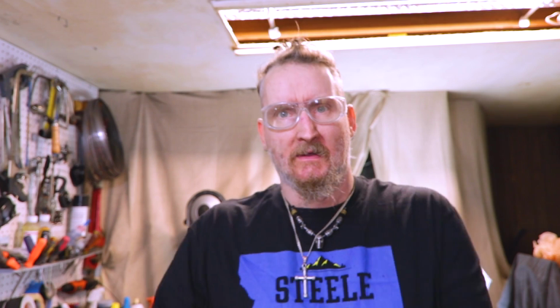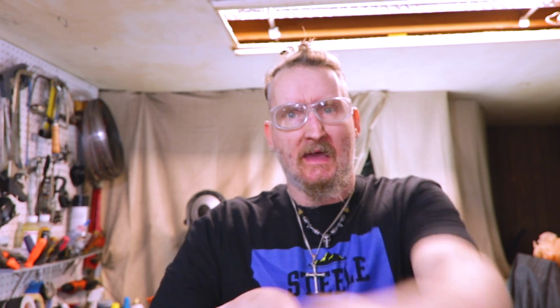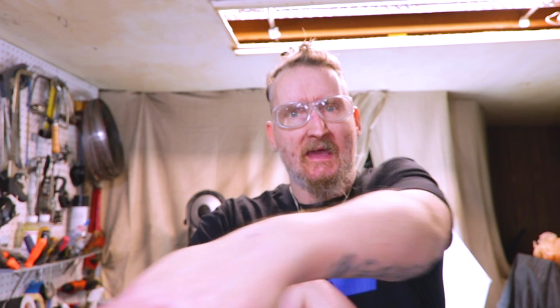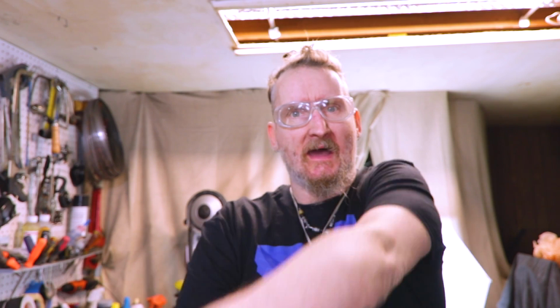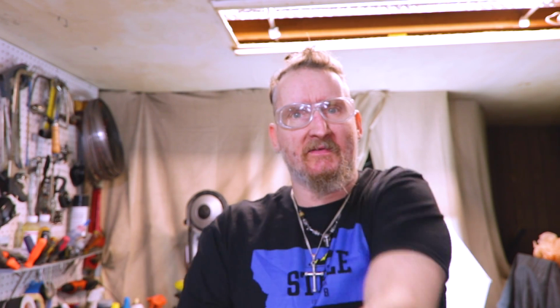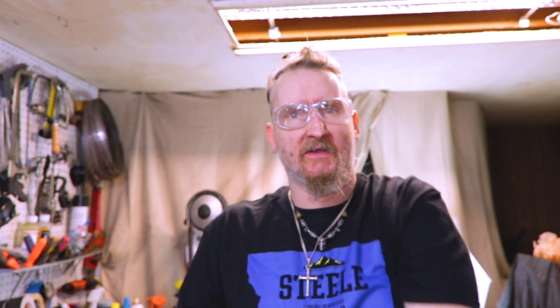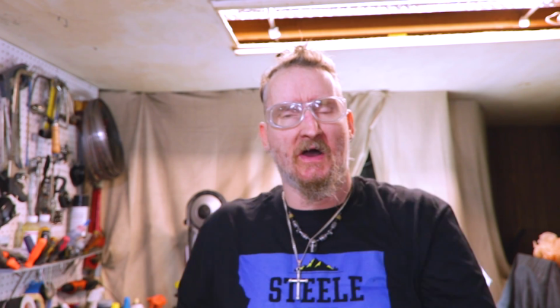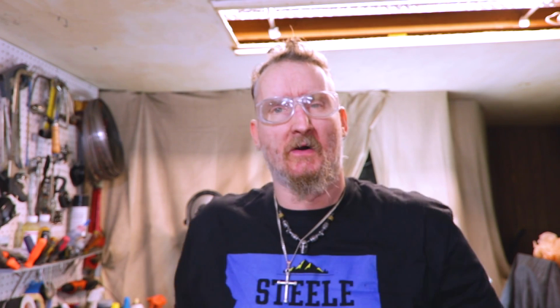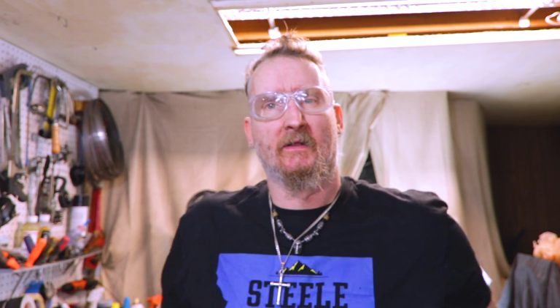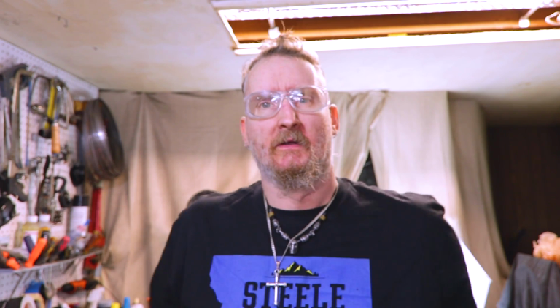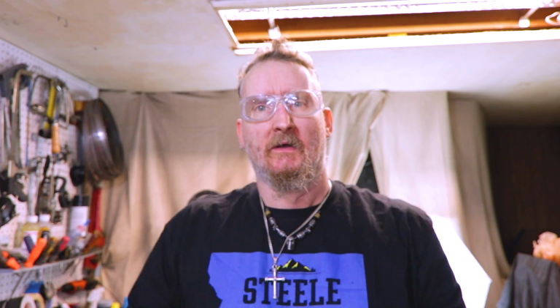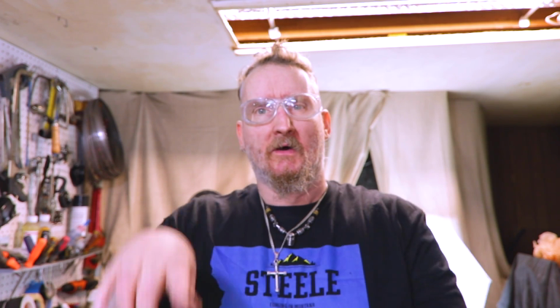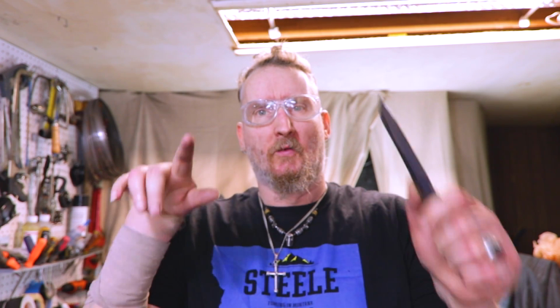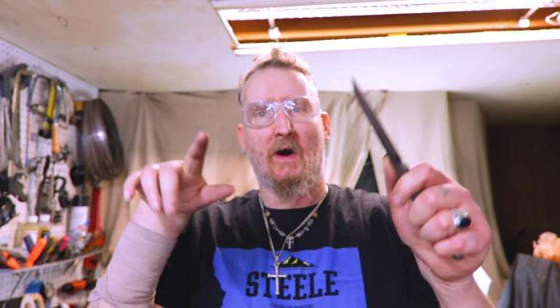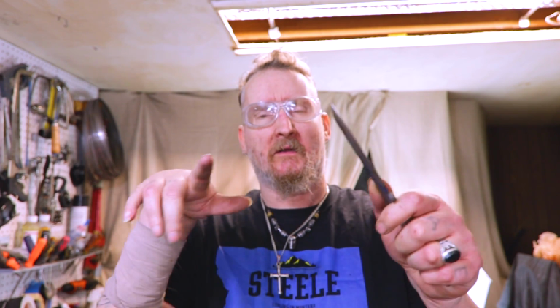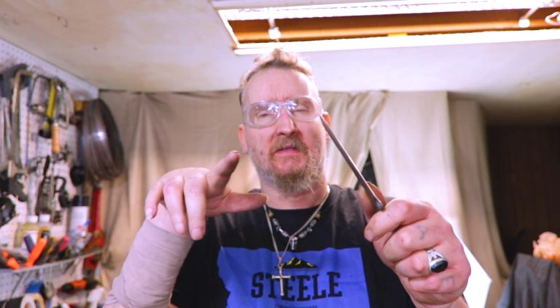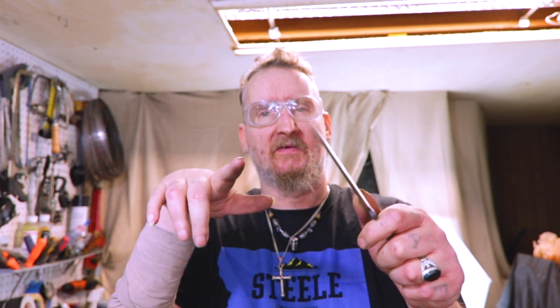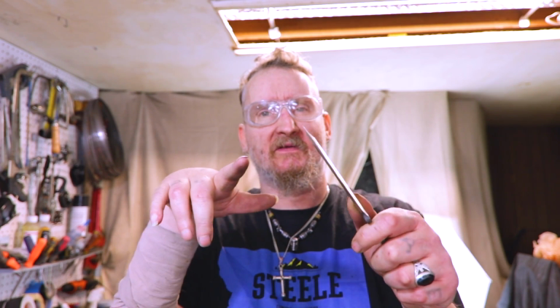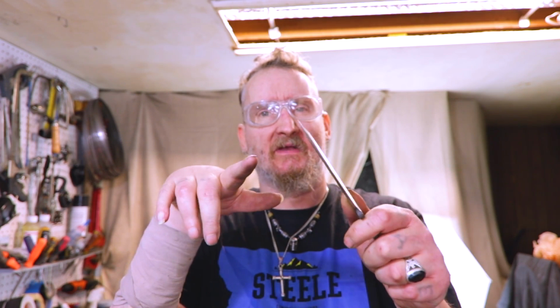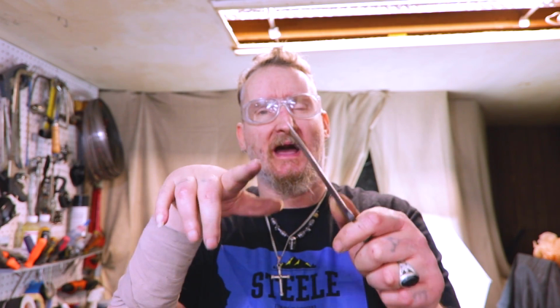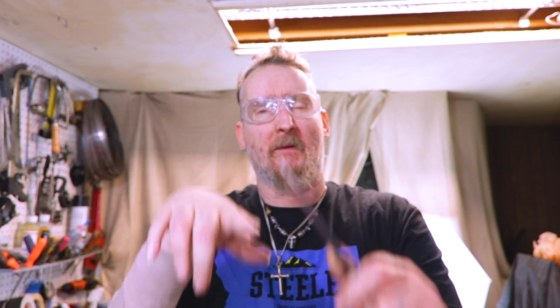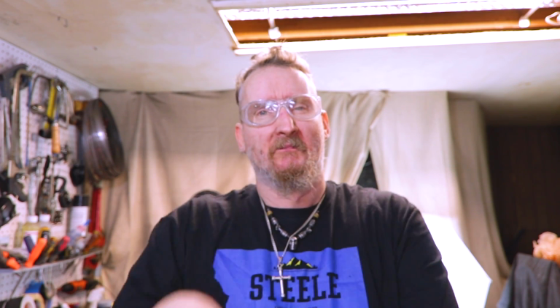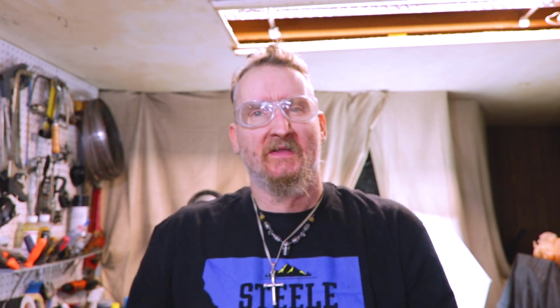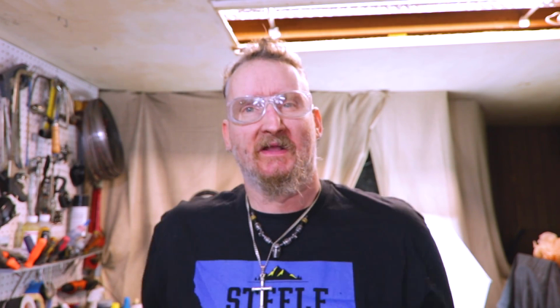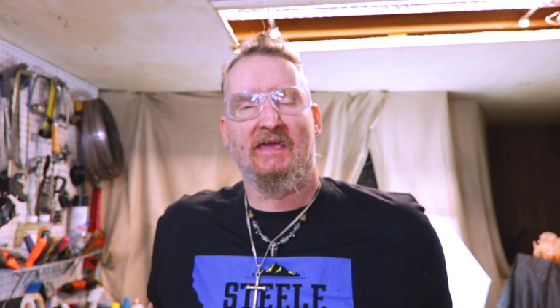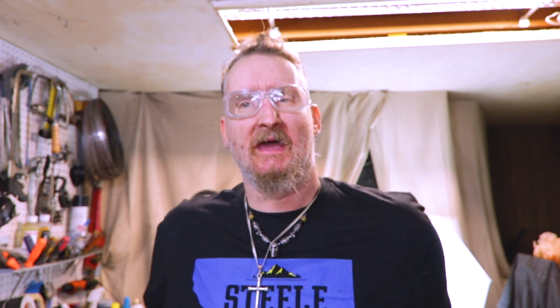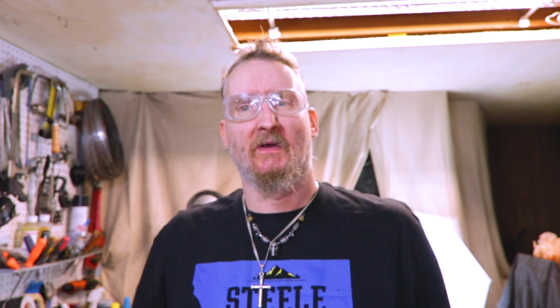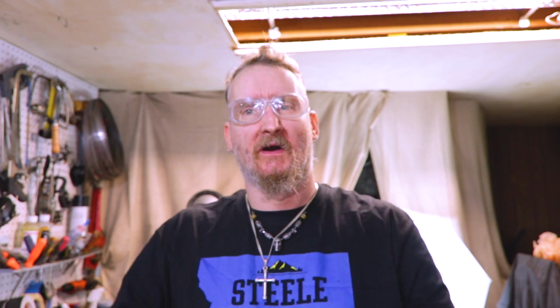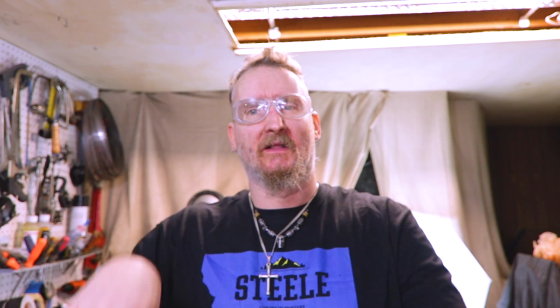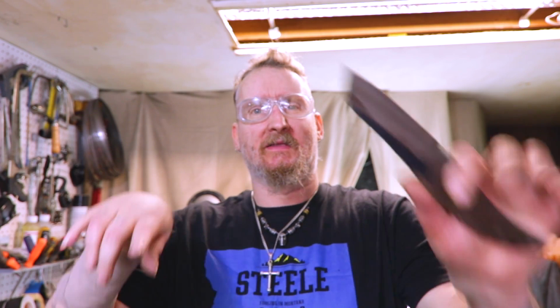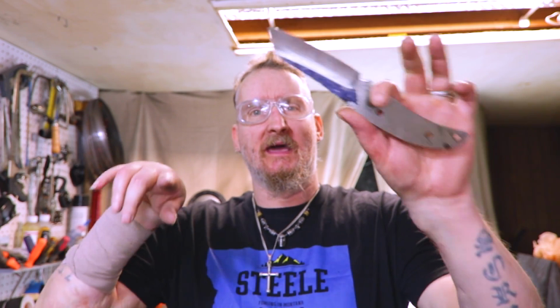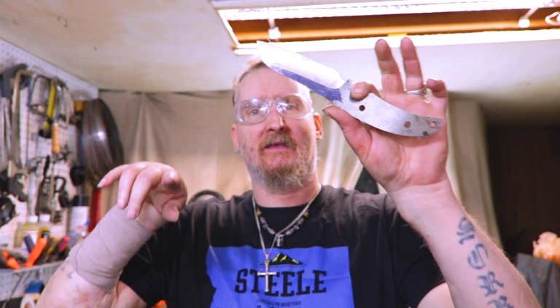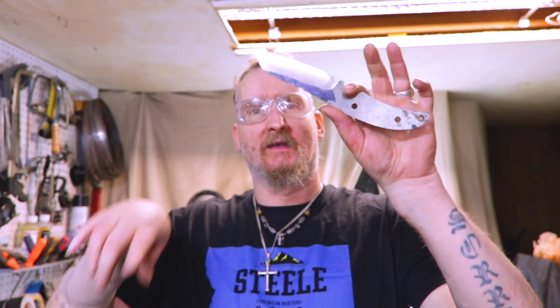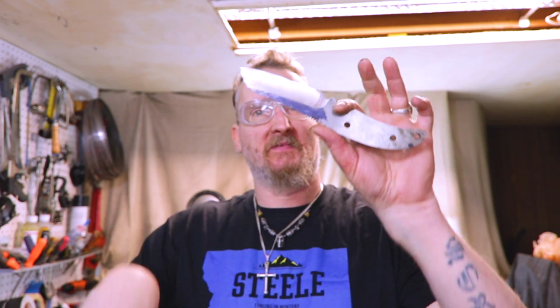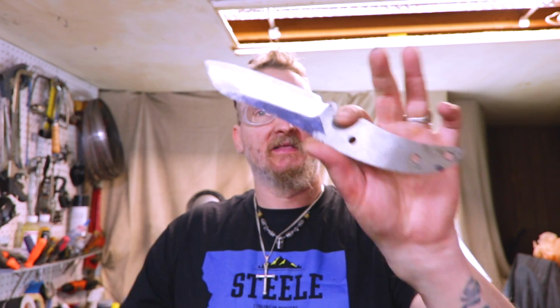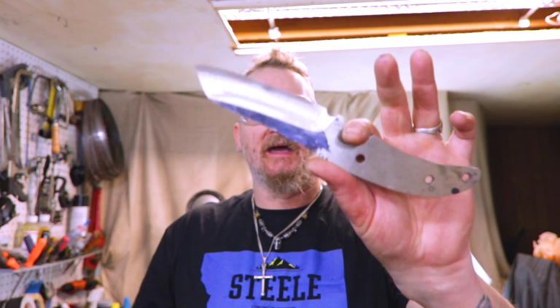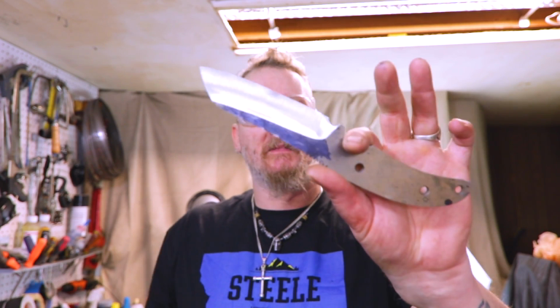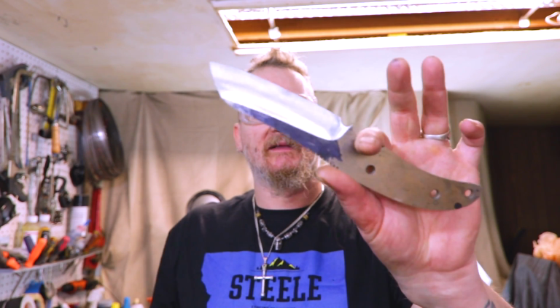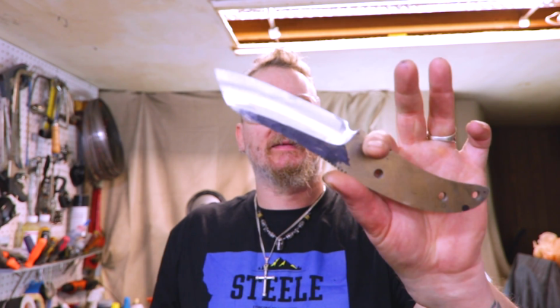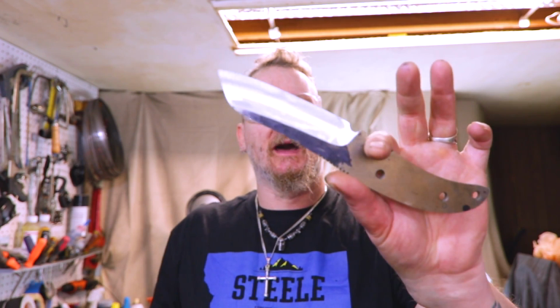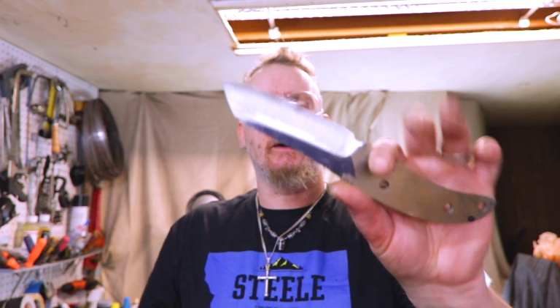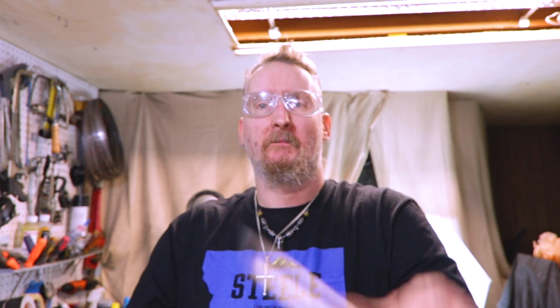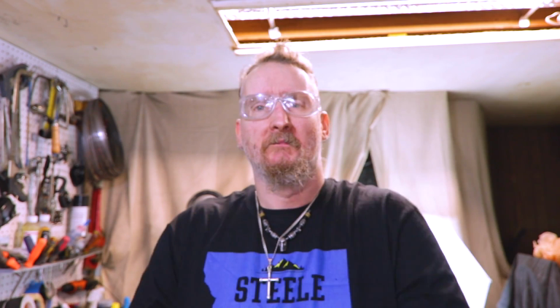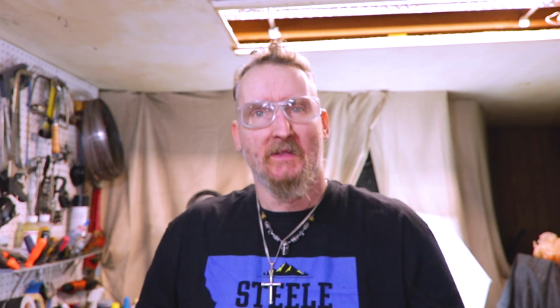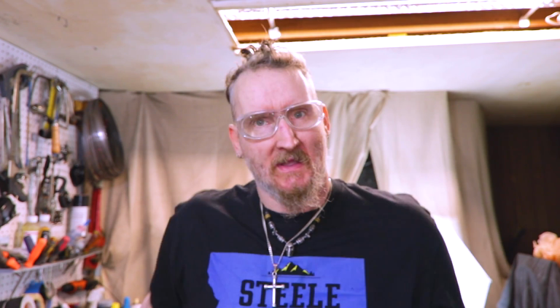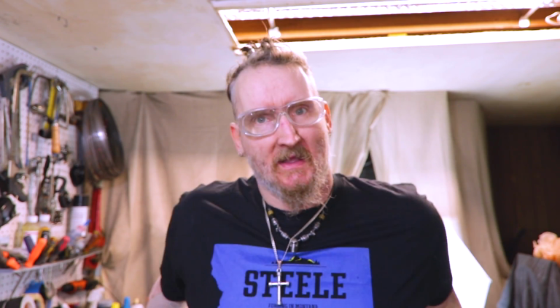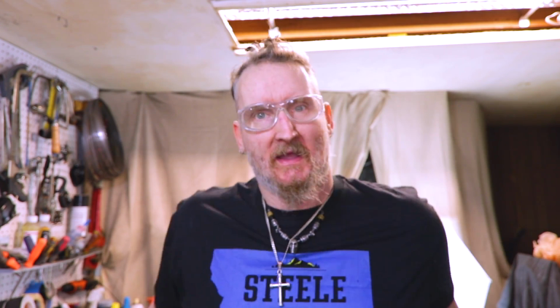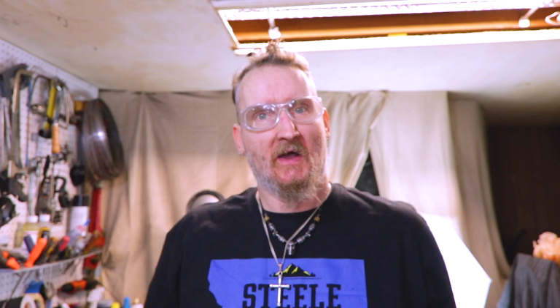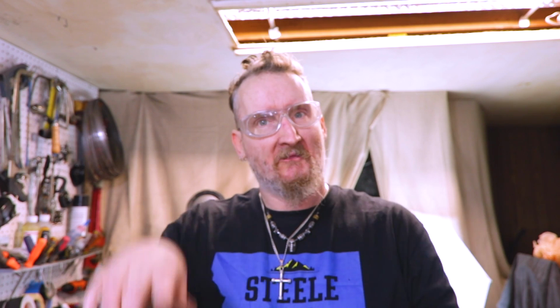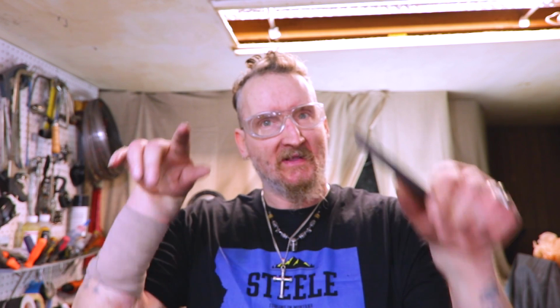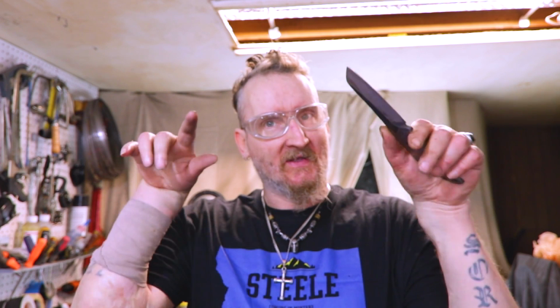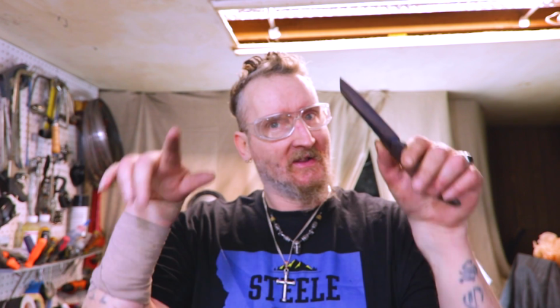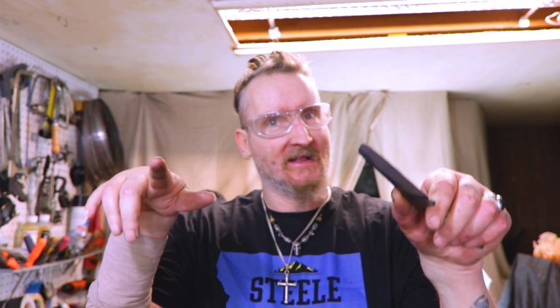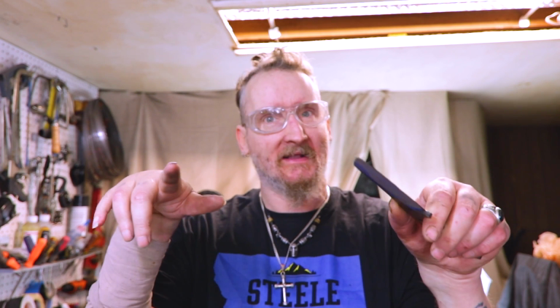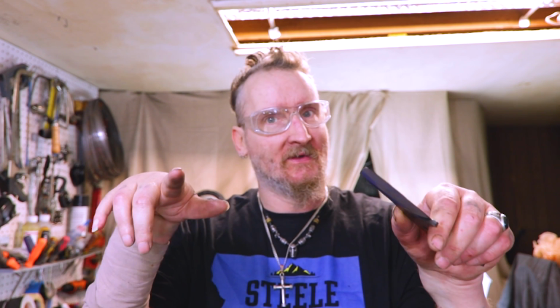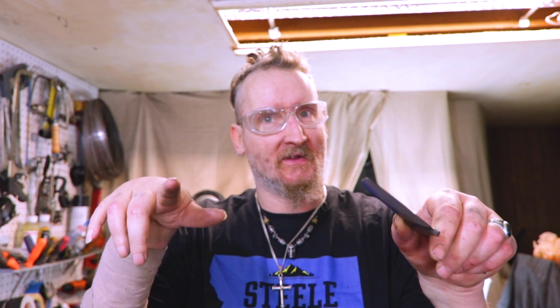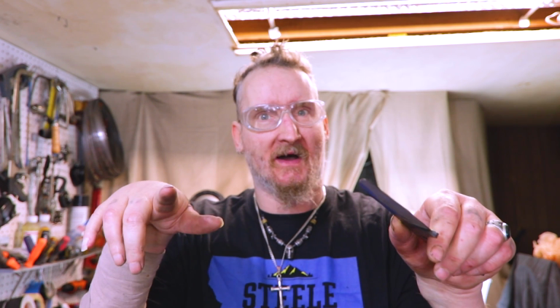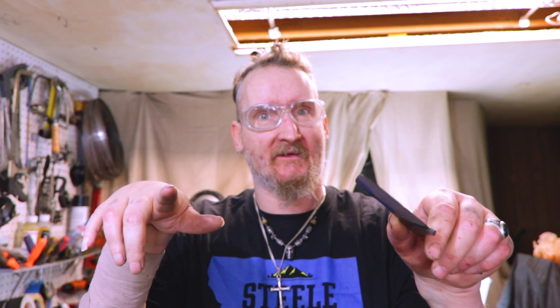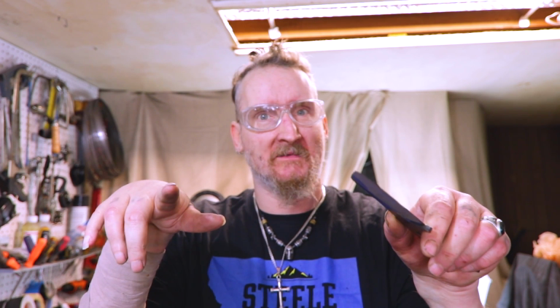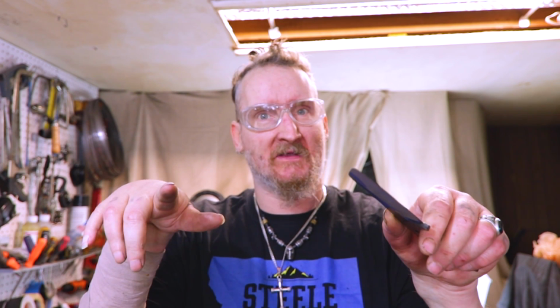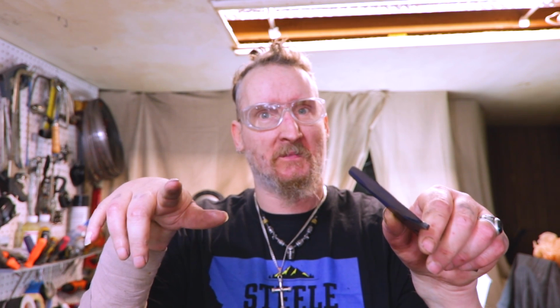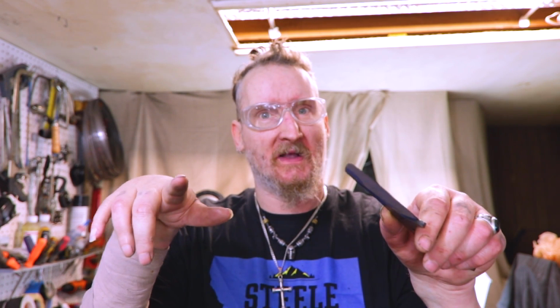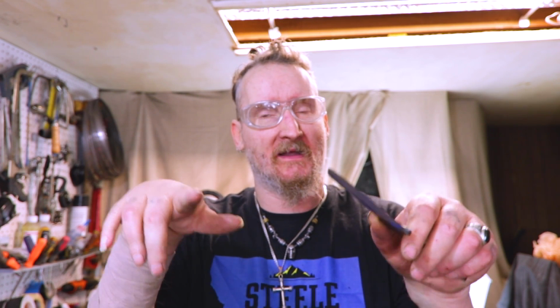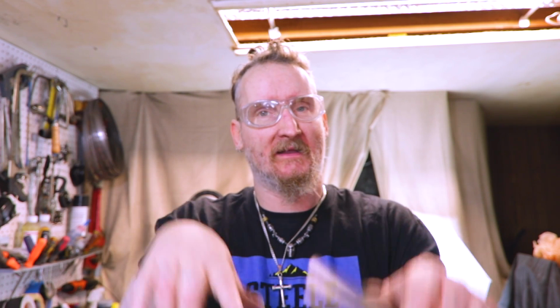Hey, how's it going? Welcome to the shop. Today we're going to take something that messed up and hopefully turn it into an awesome experience.